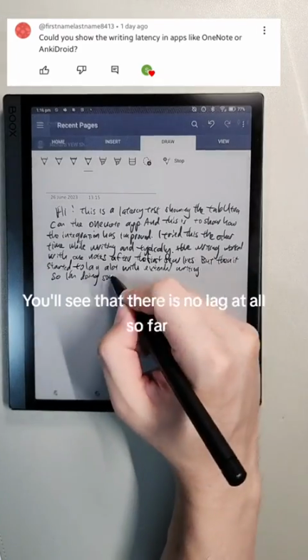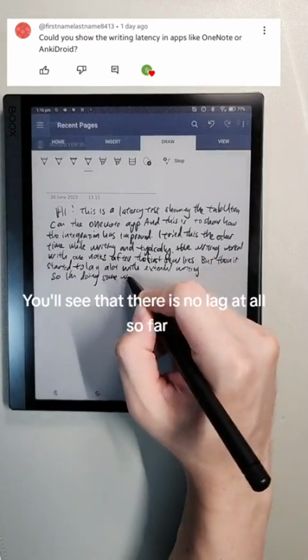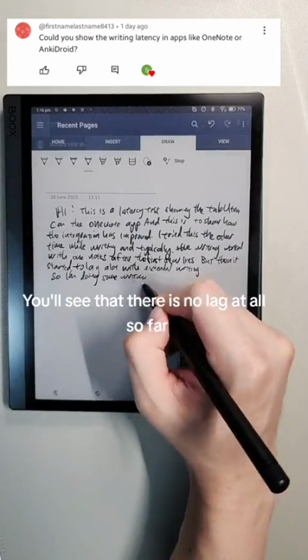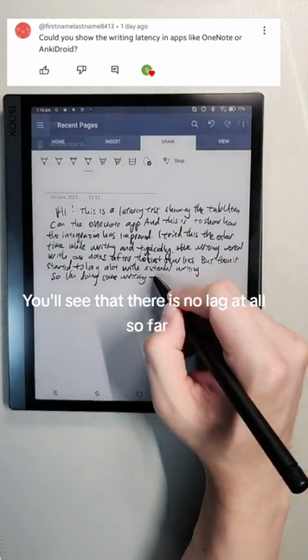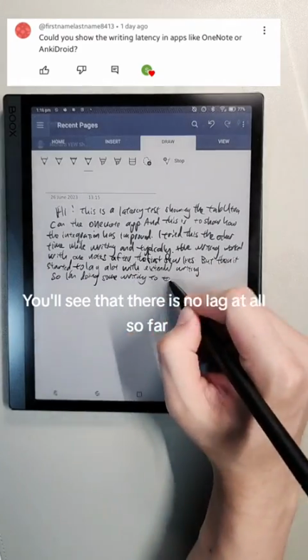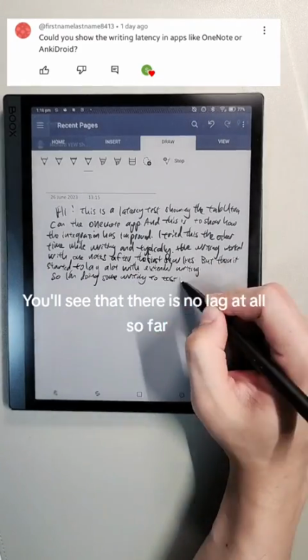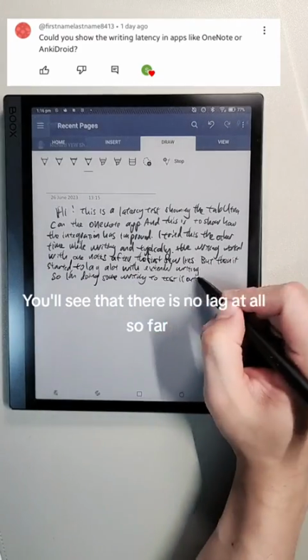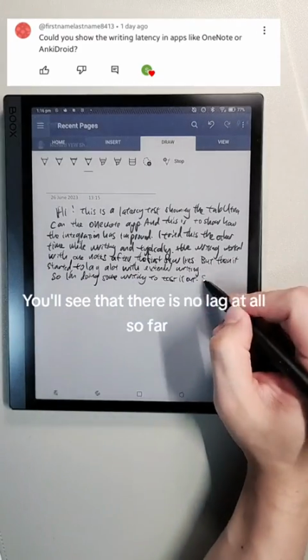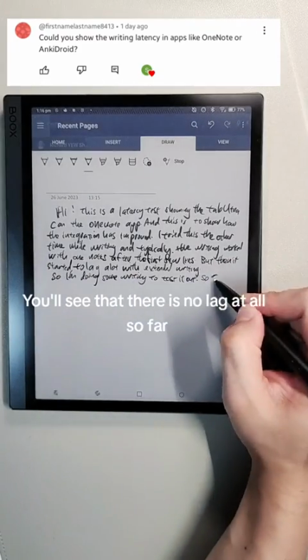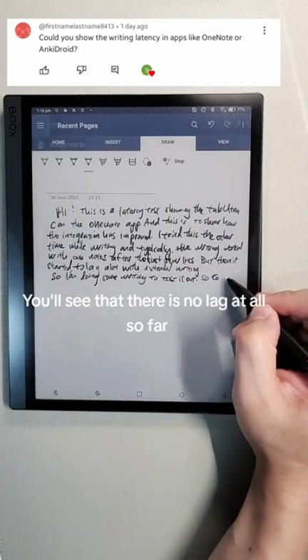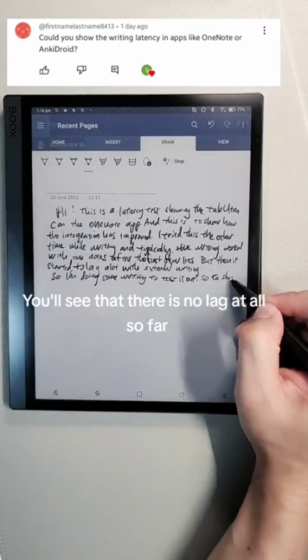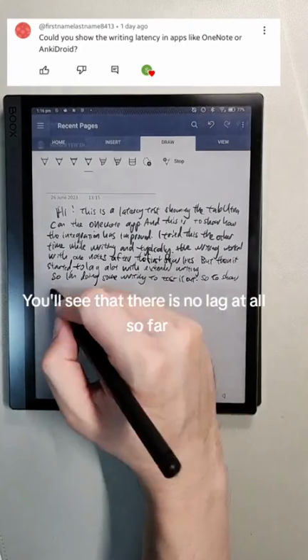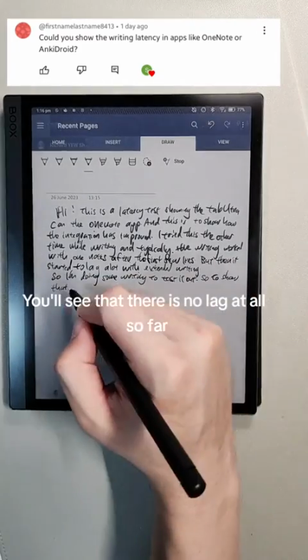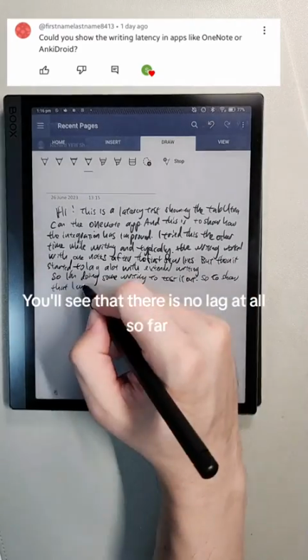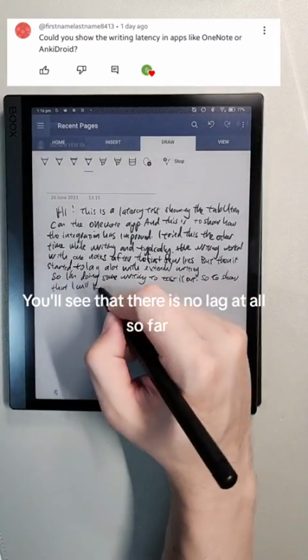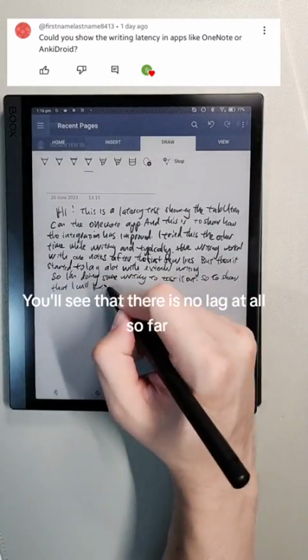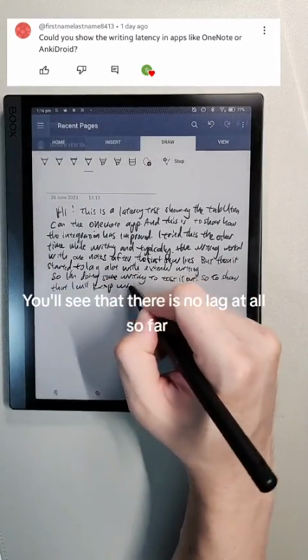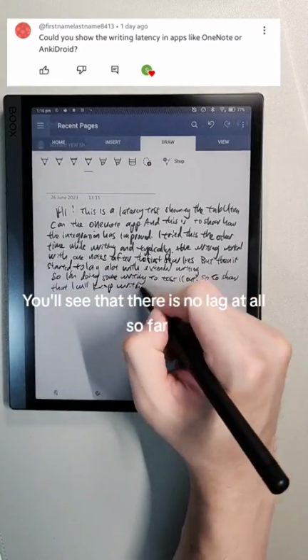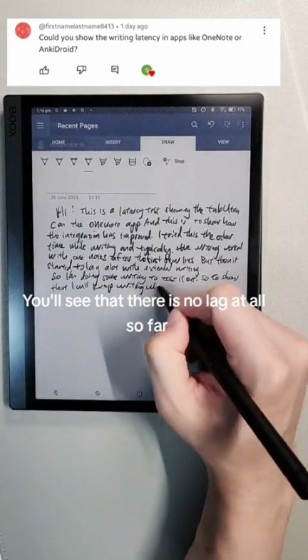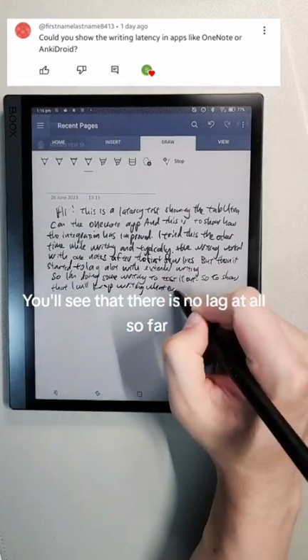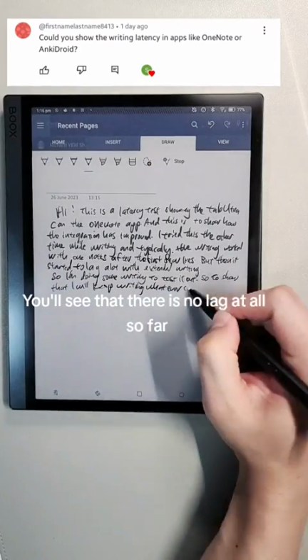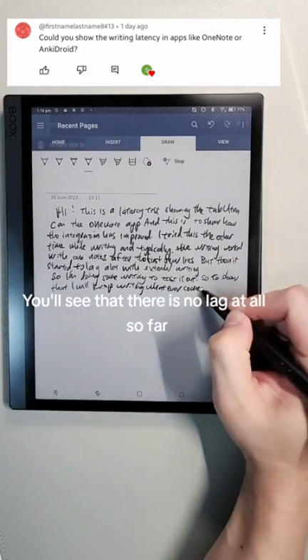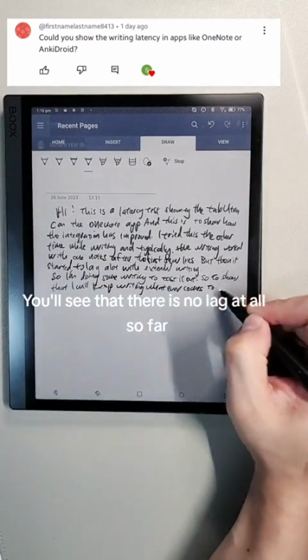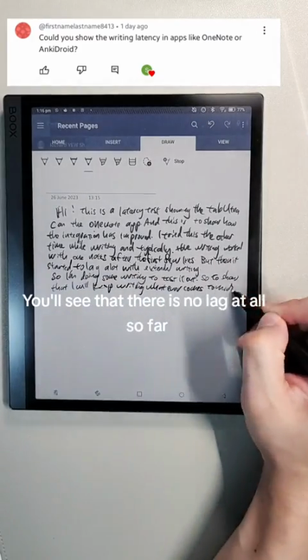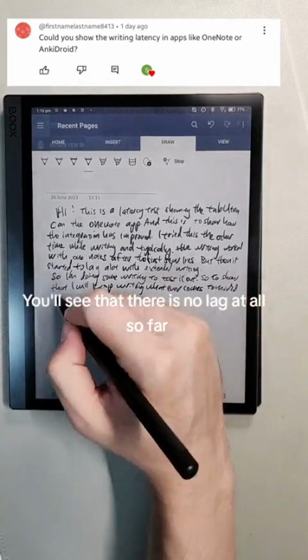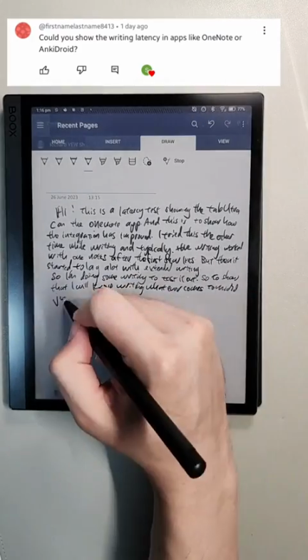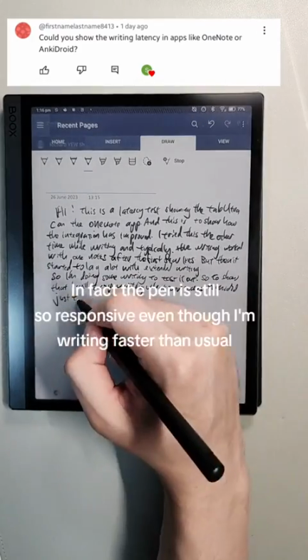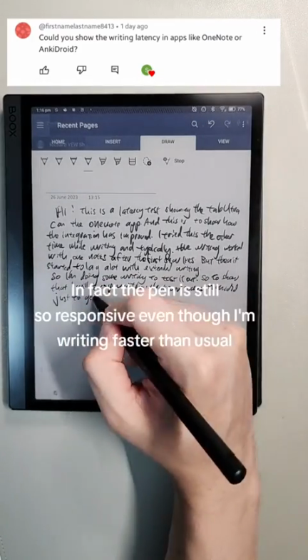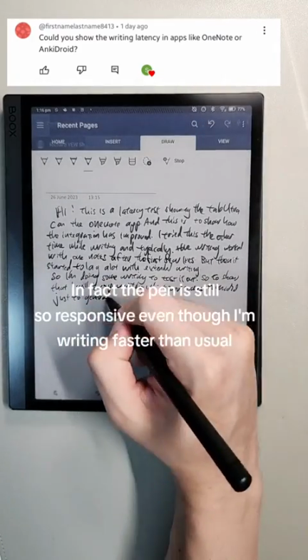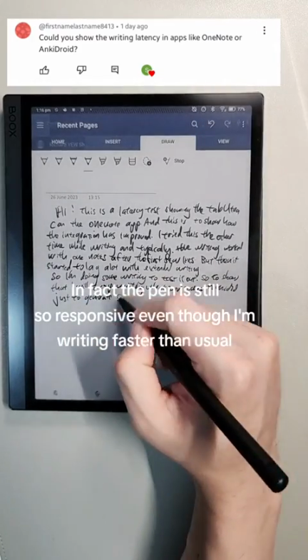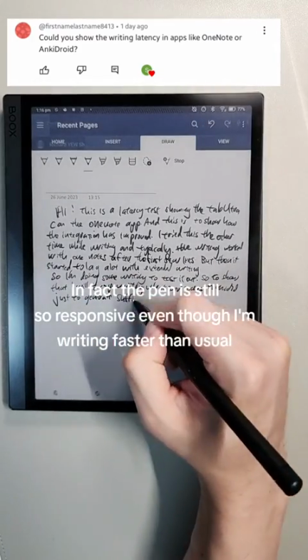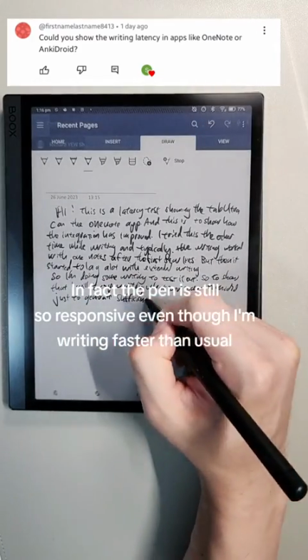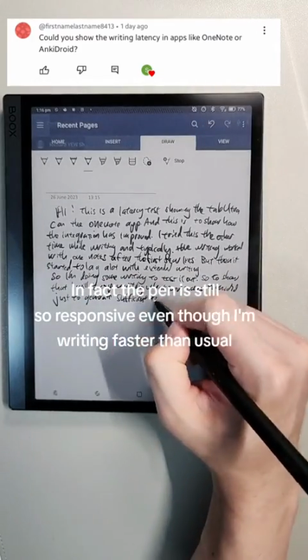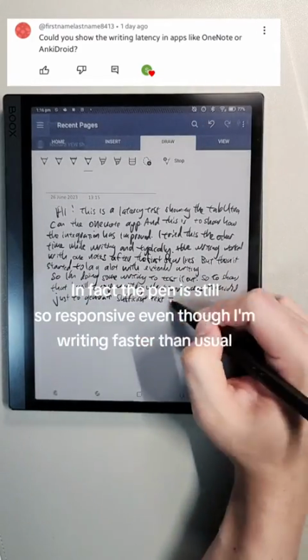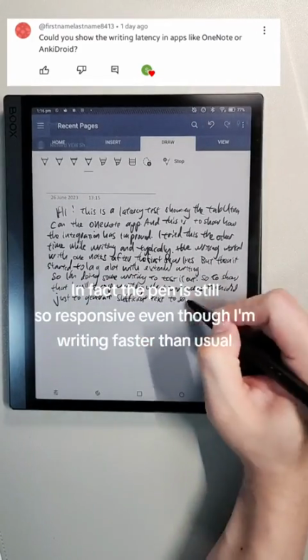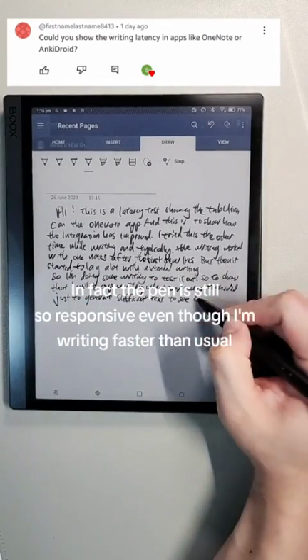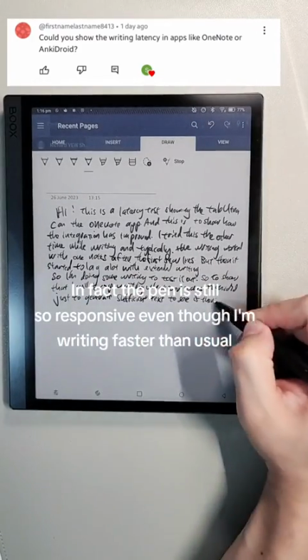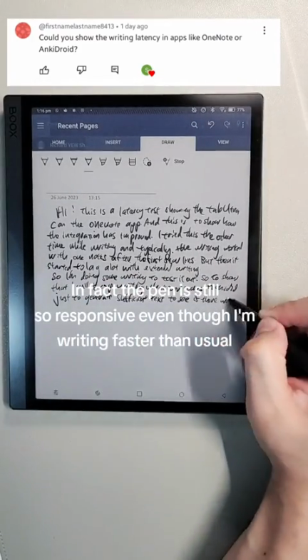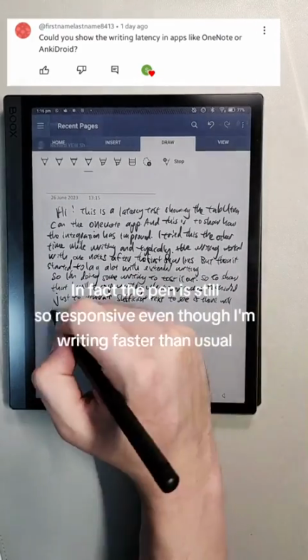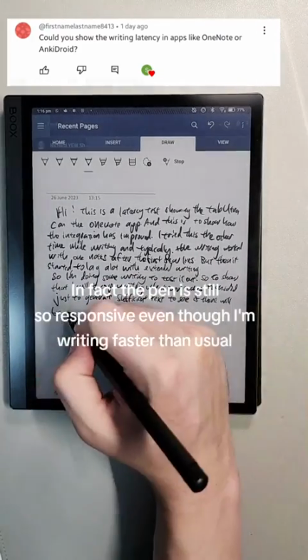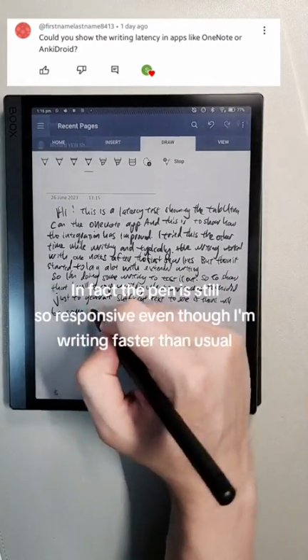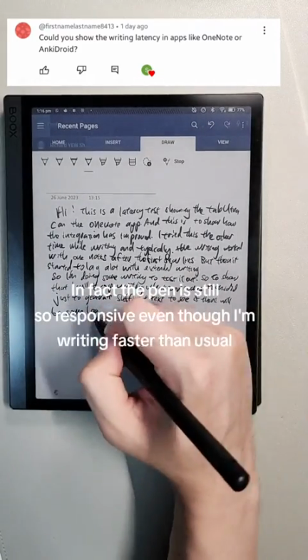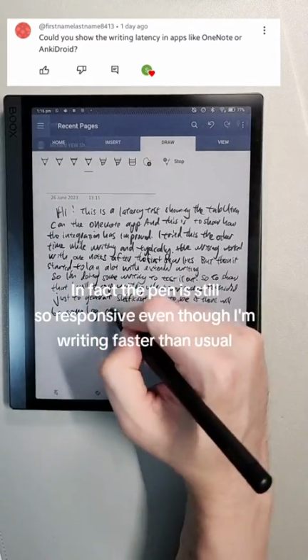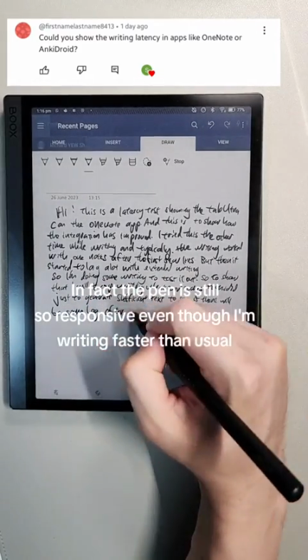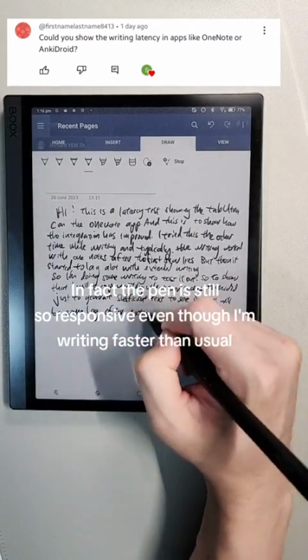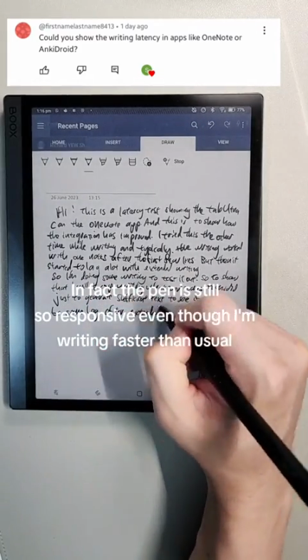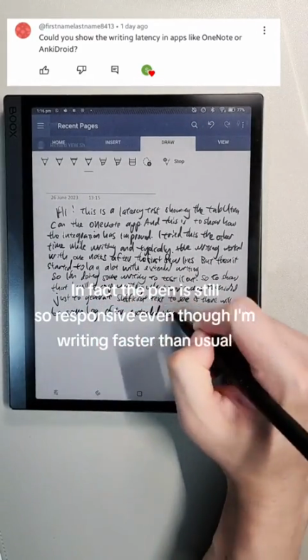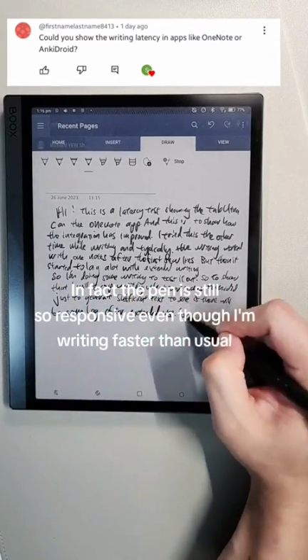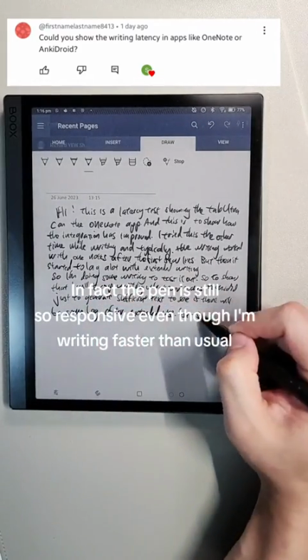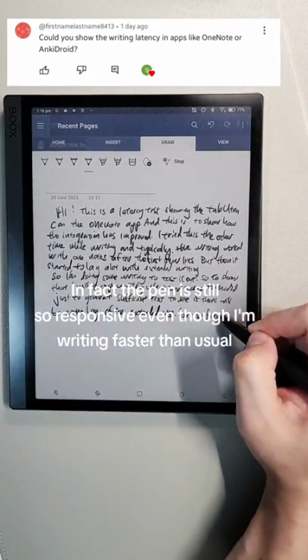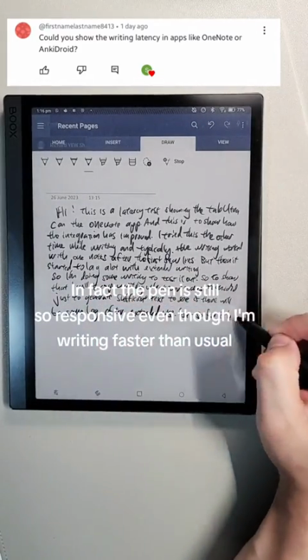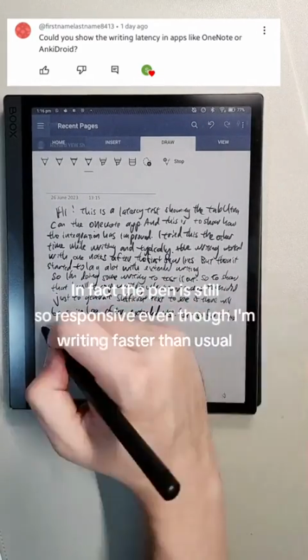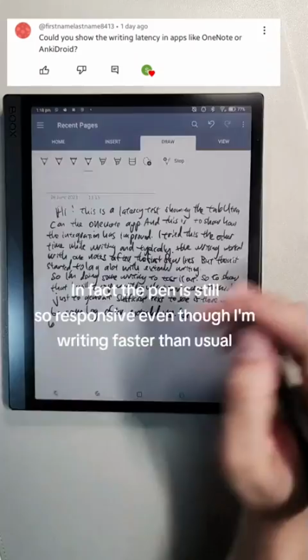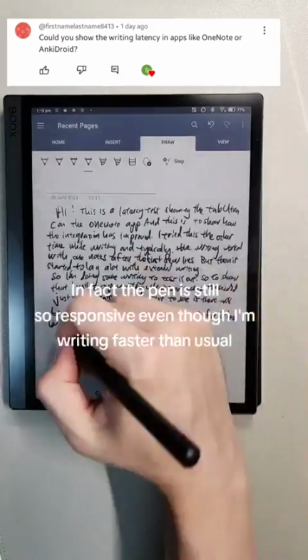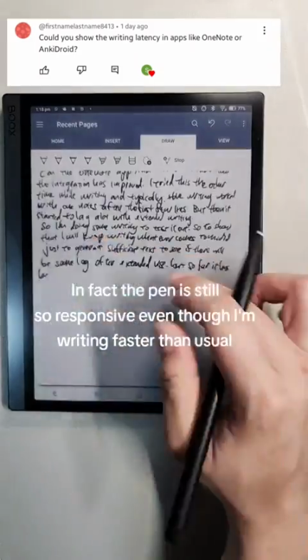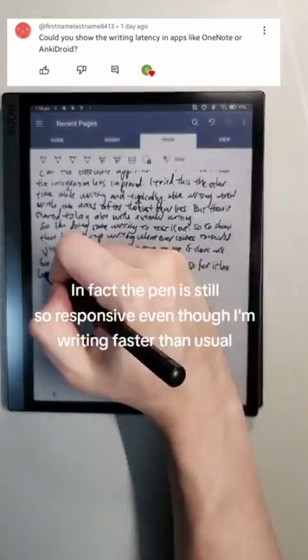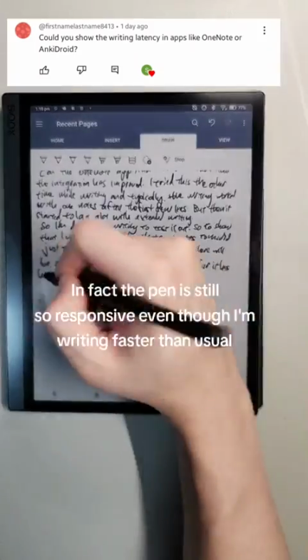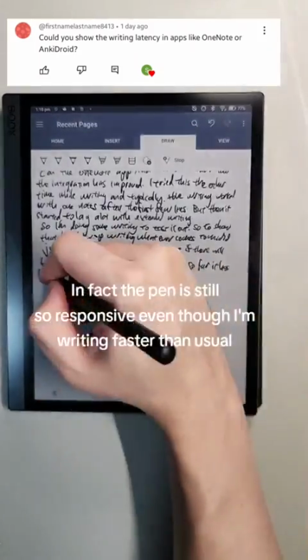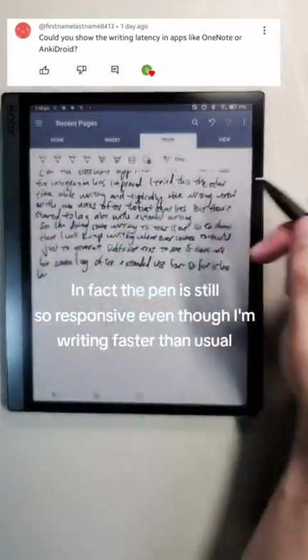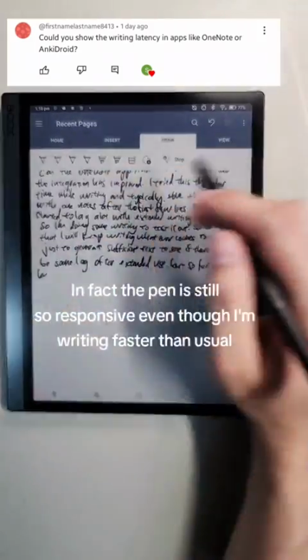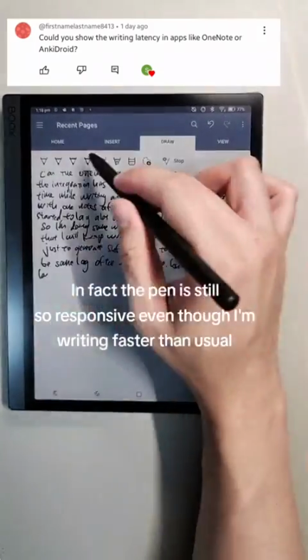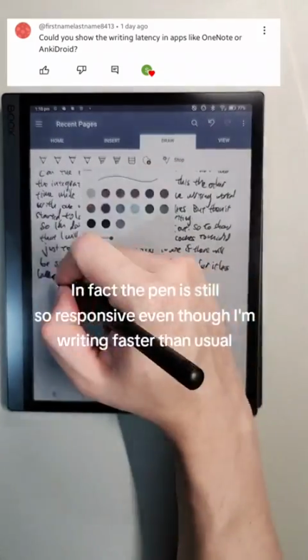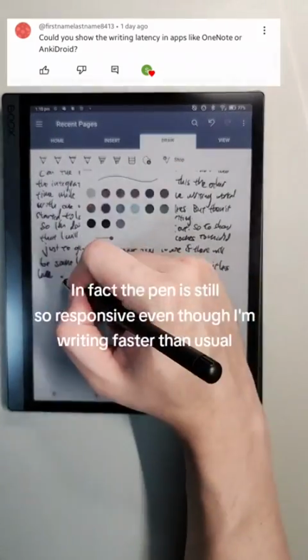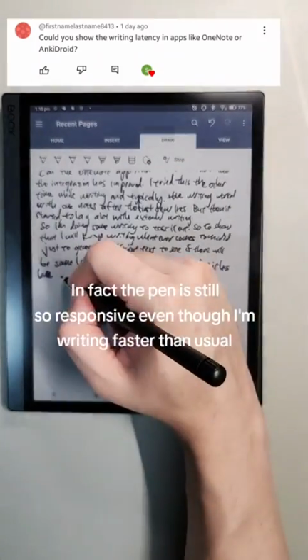You'll see that there is no lag at all so far. In fact, the pen is still so responsive even though I'm writing faster than usual.